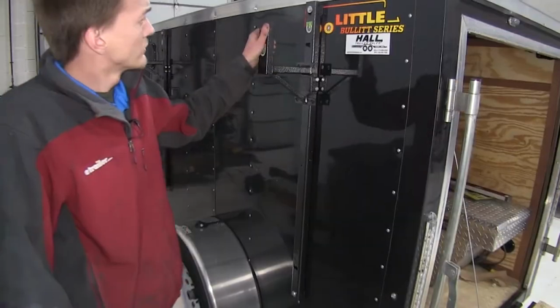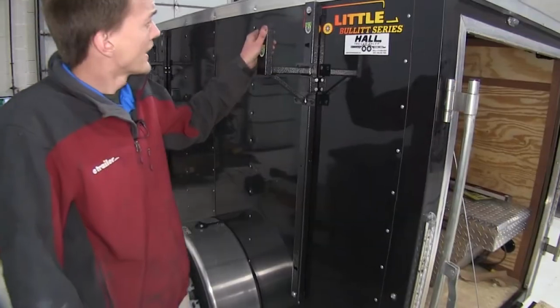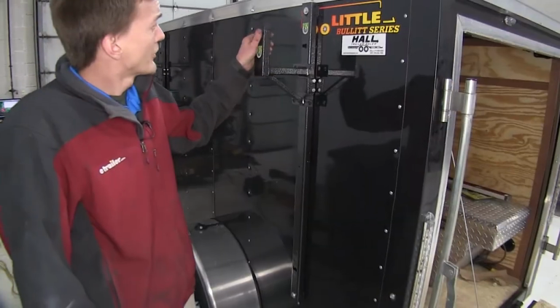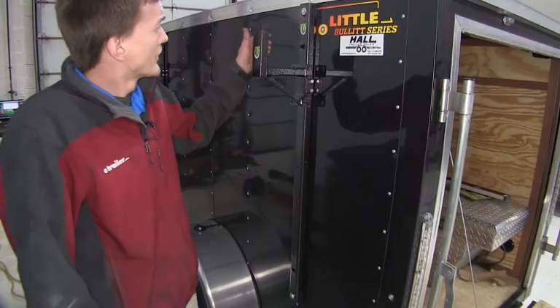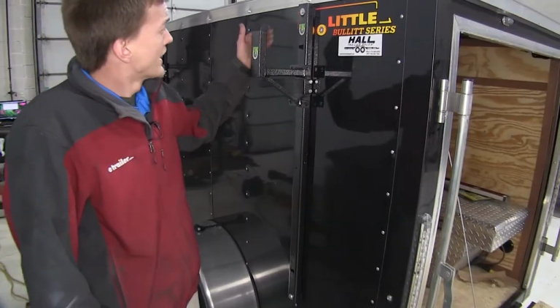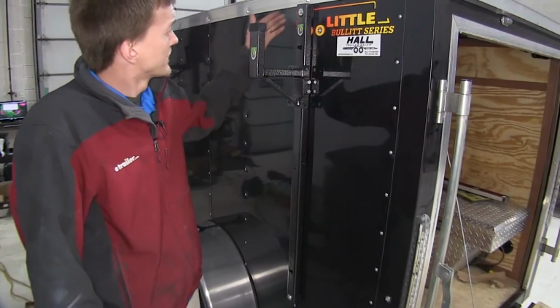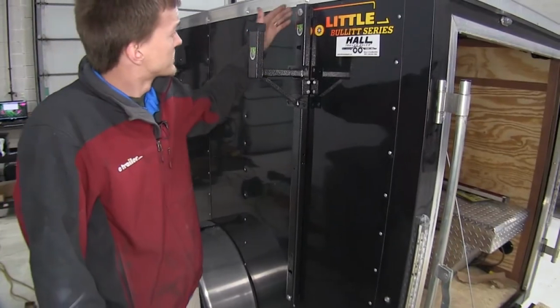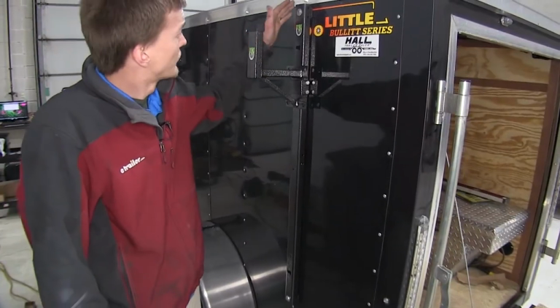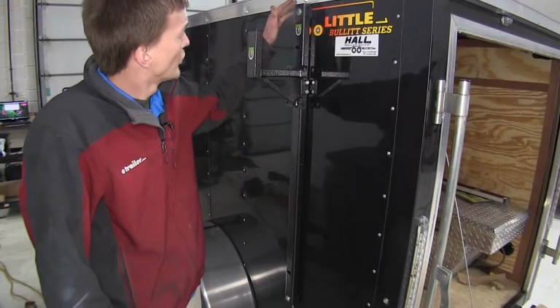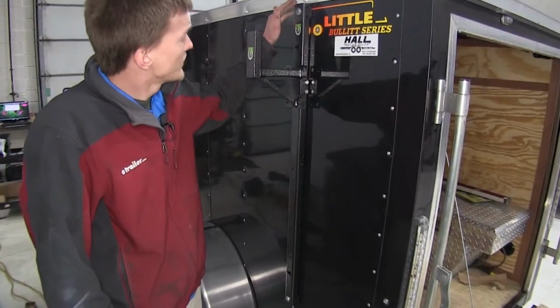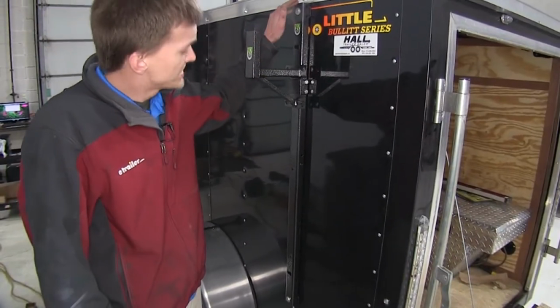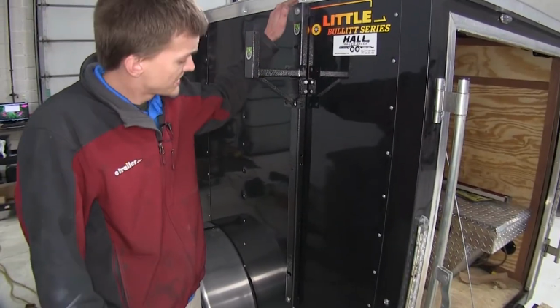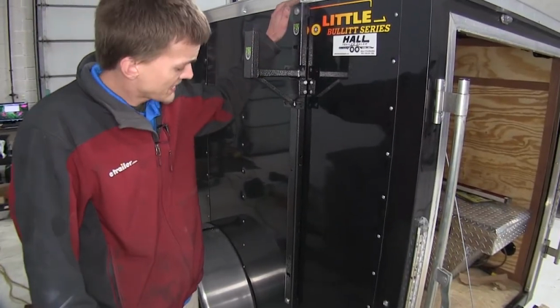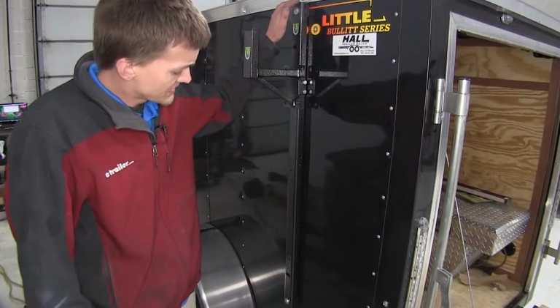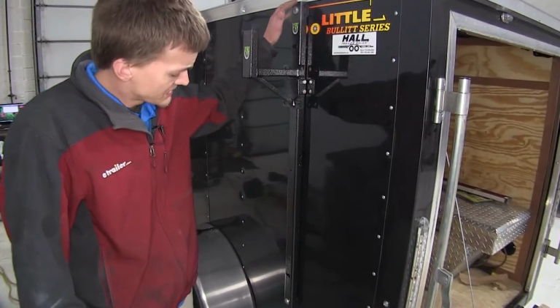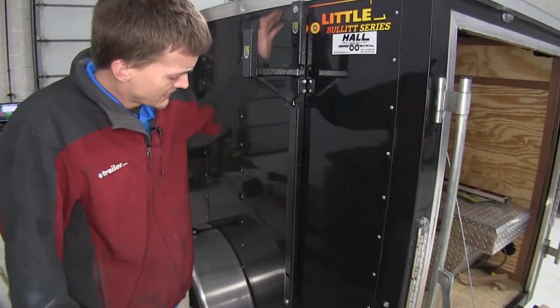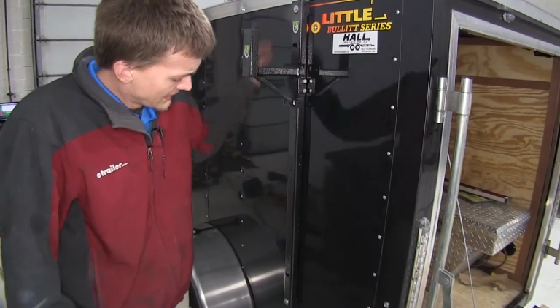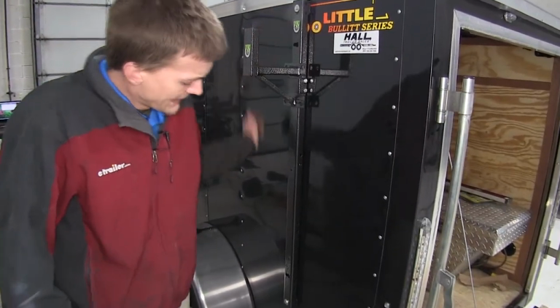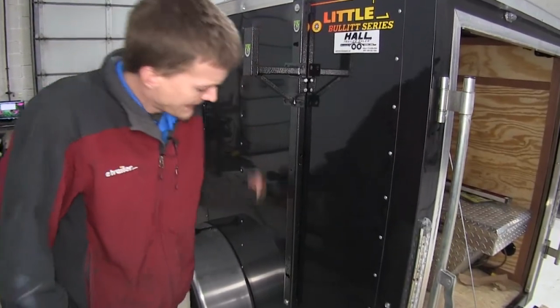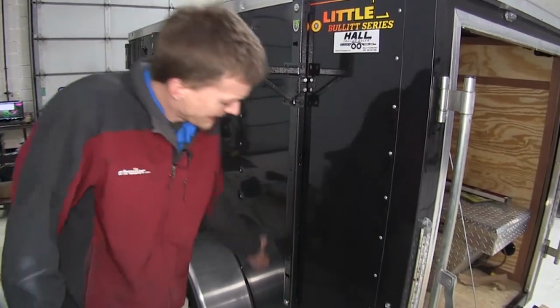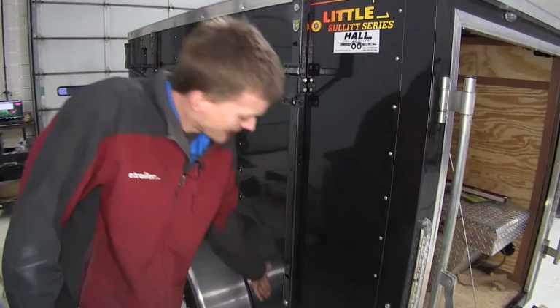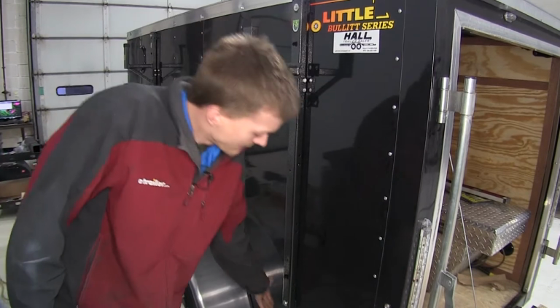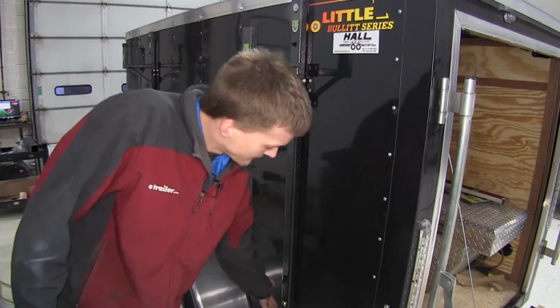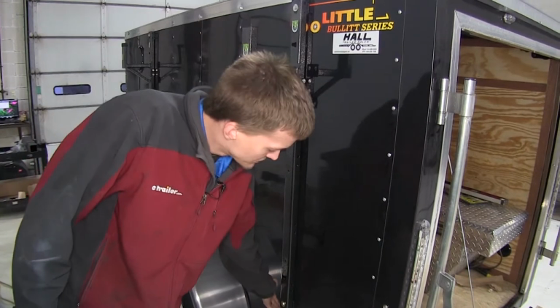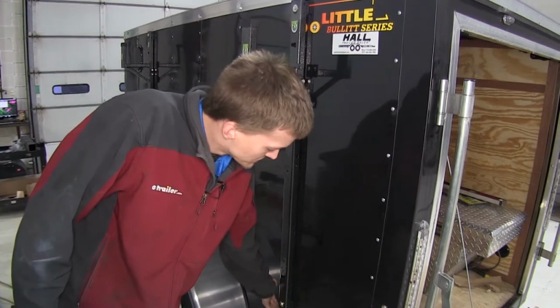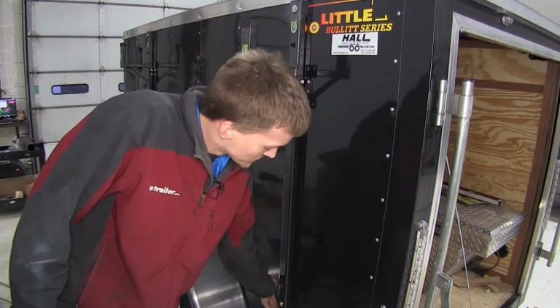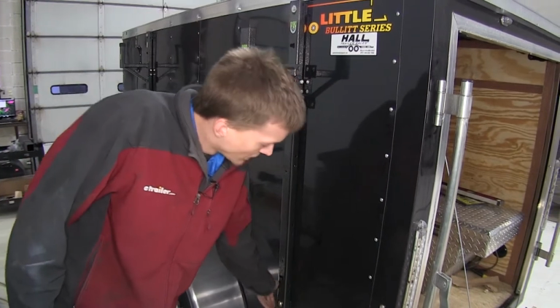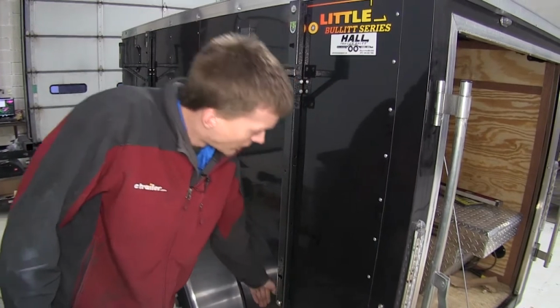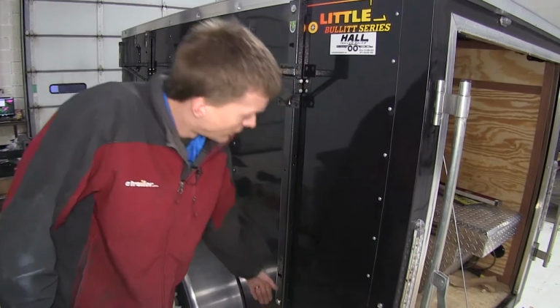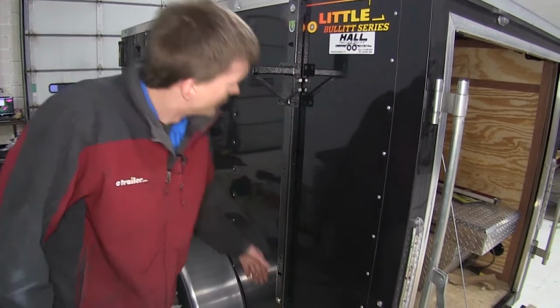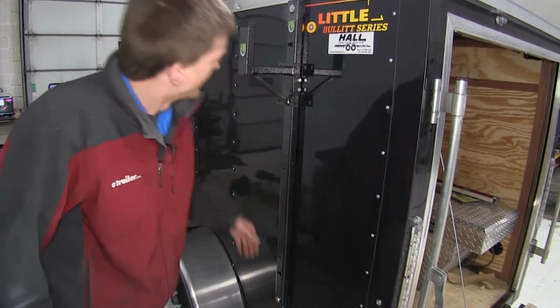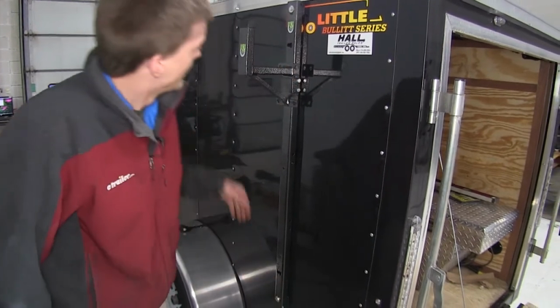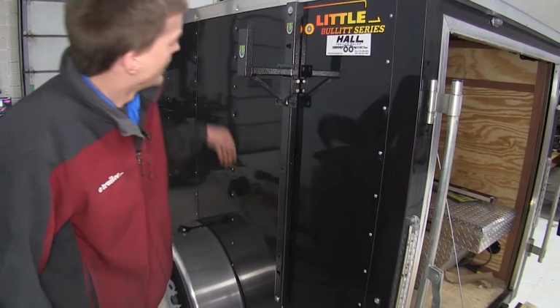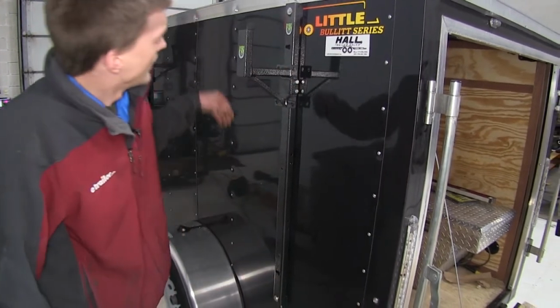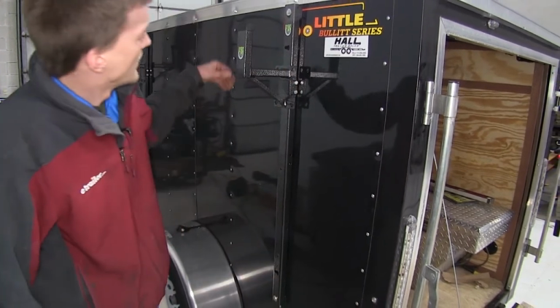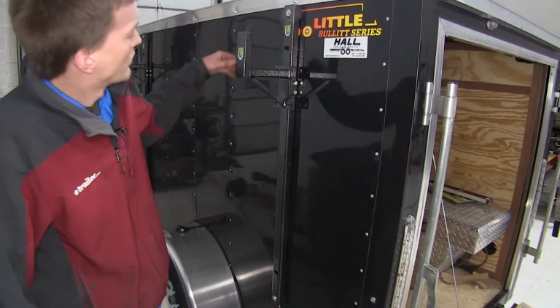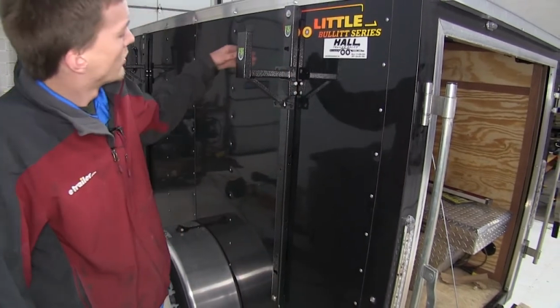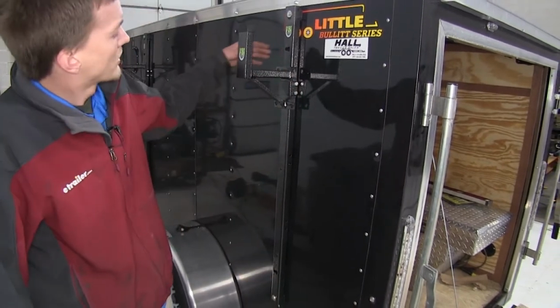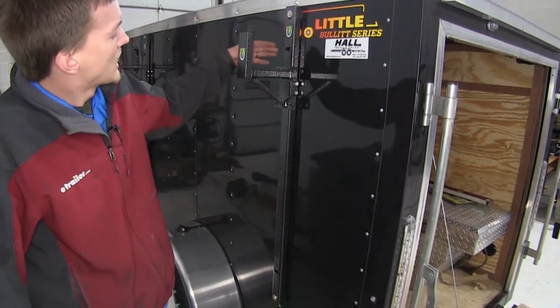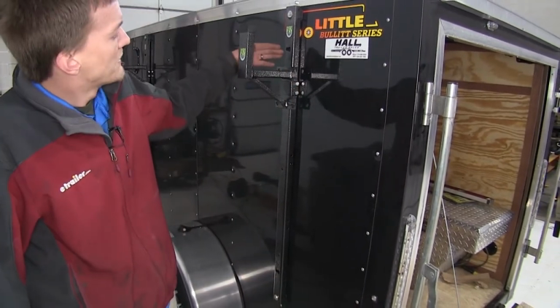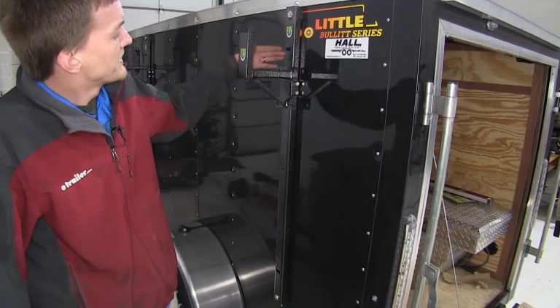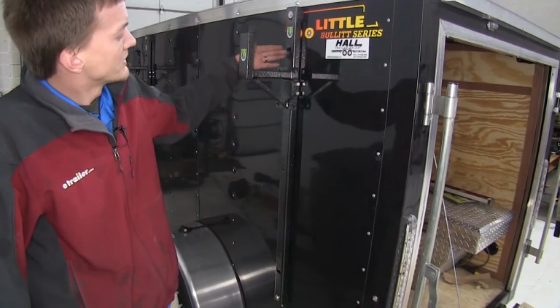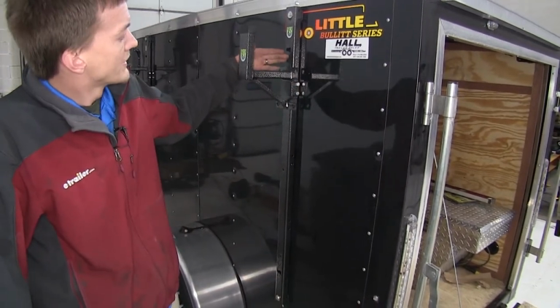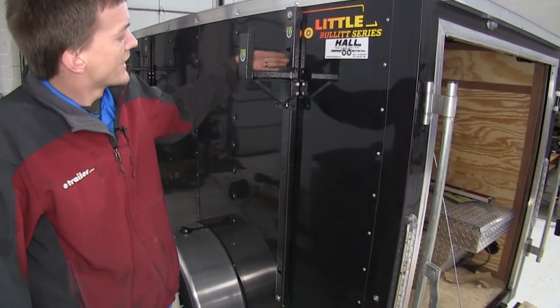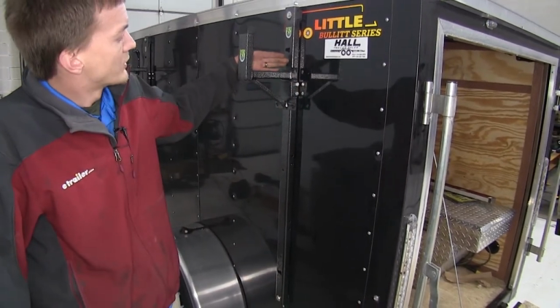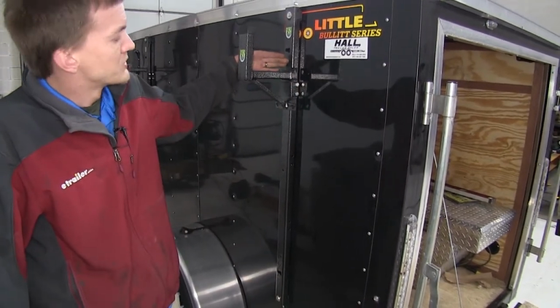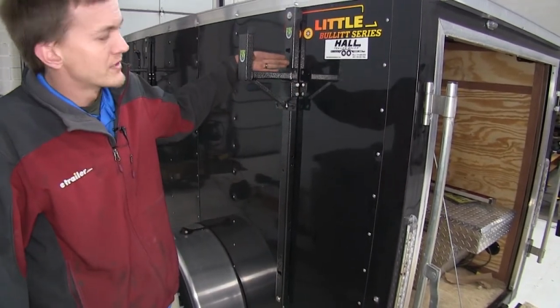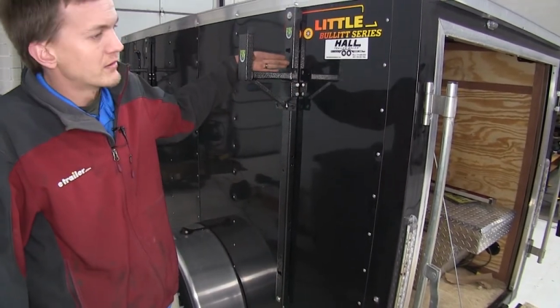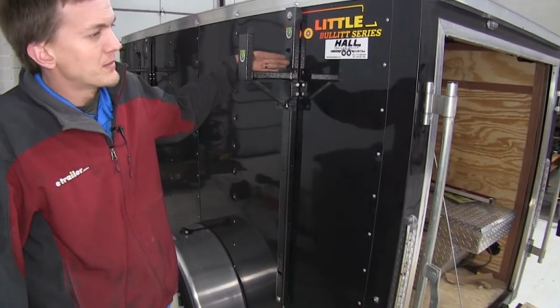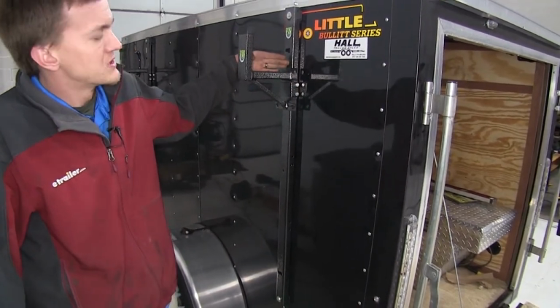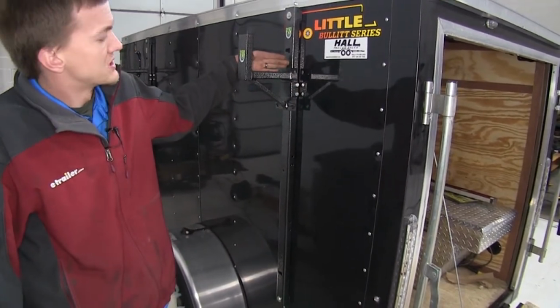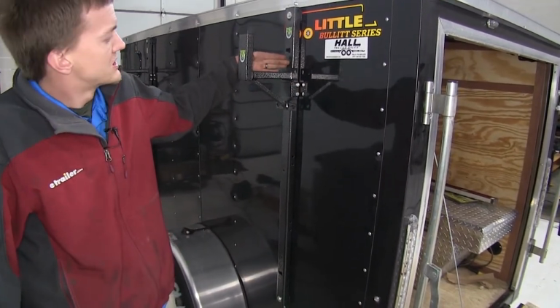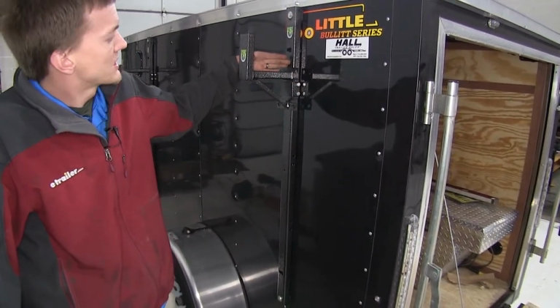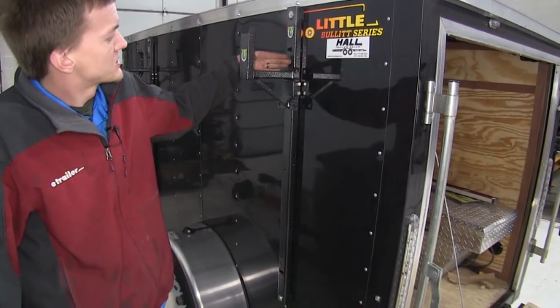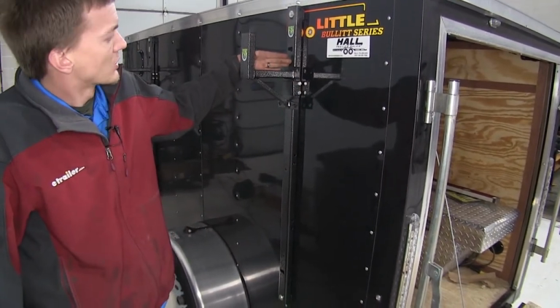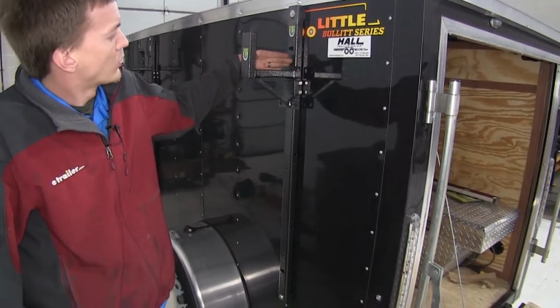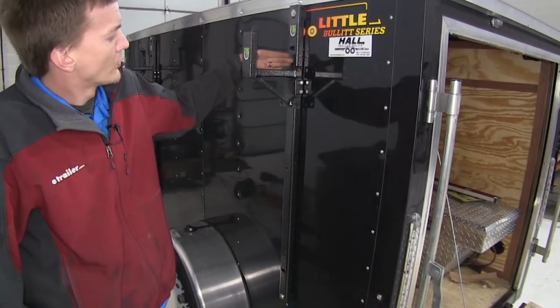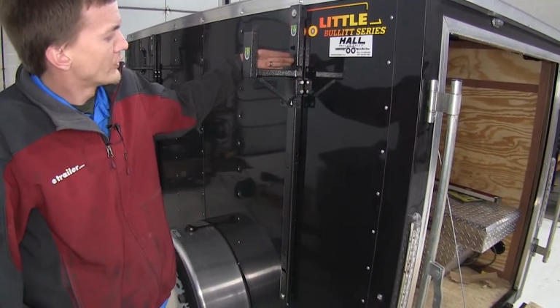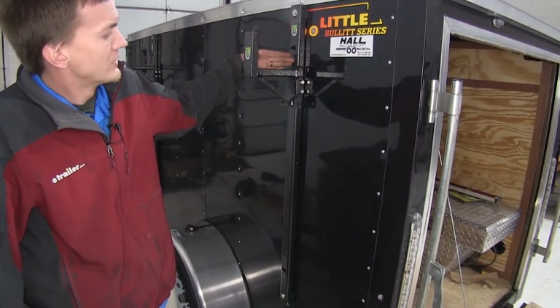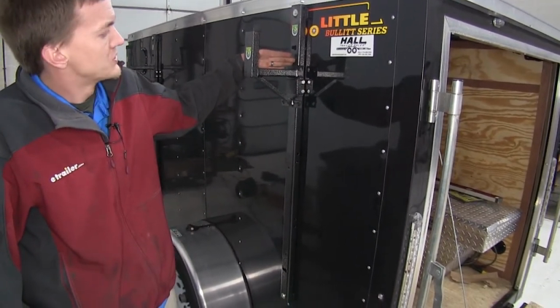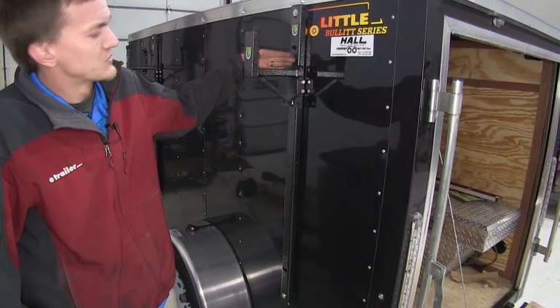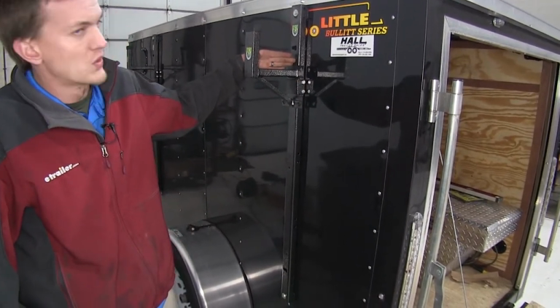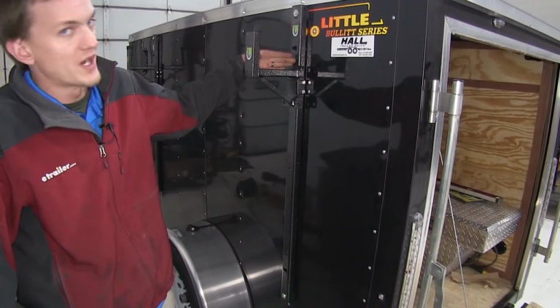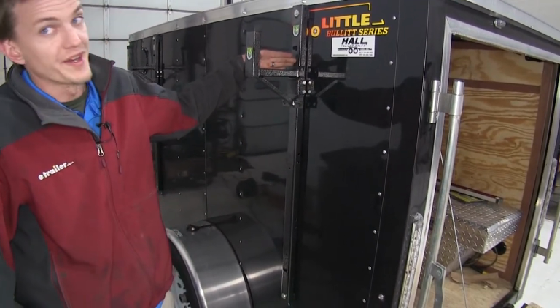Our ladder rack is 46 and a half inches tall and will accommodate ladders that are up to six and a quarter inches wide.